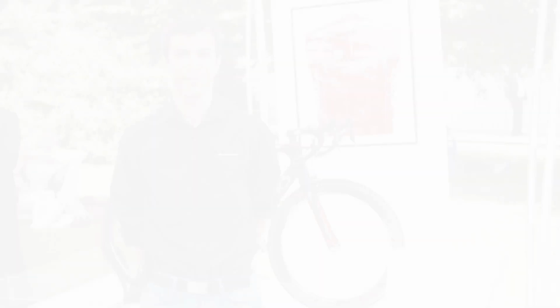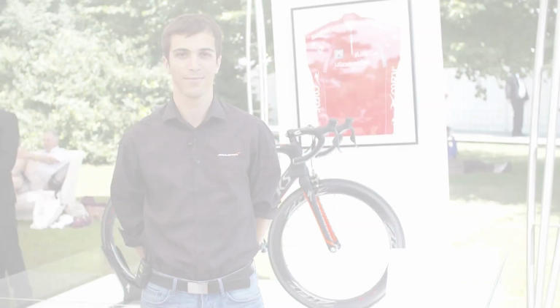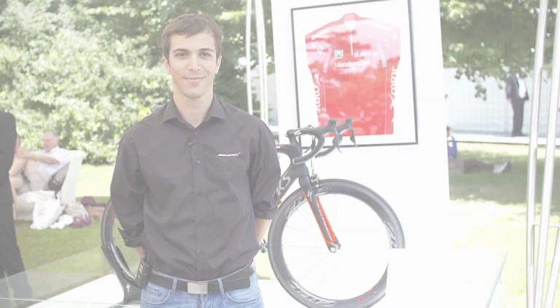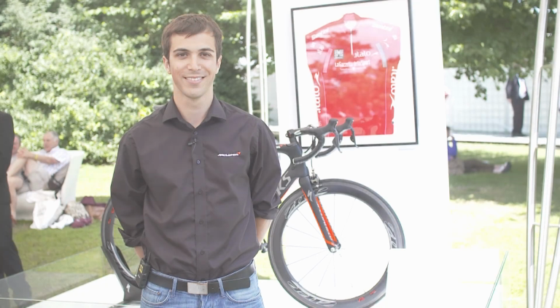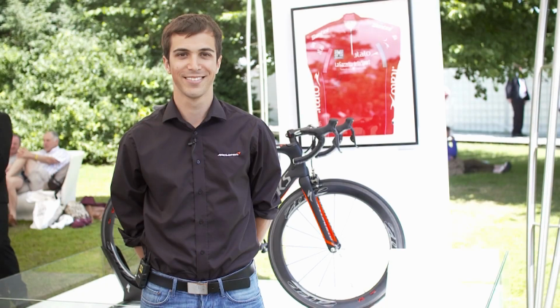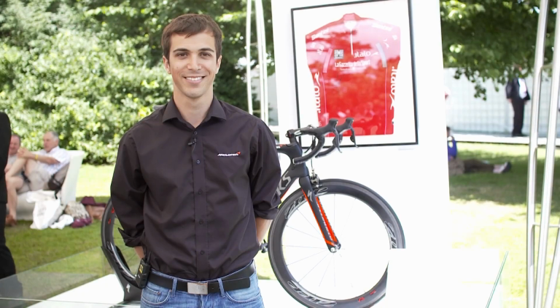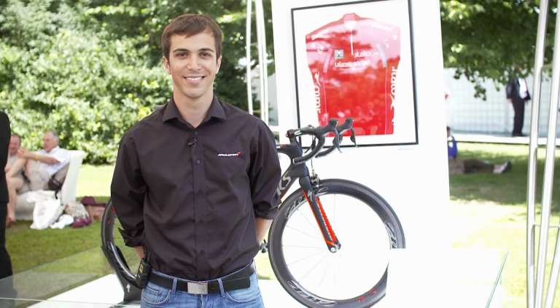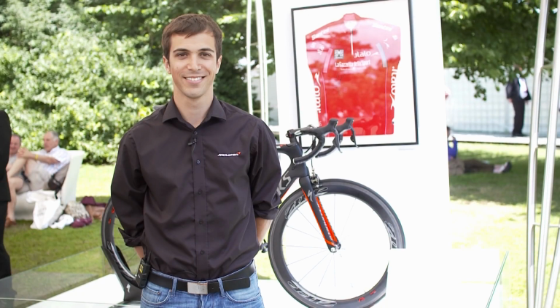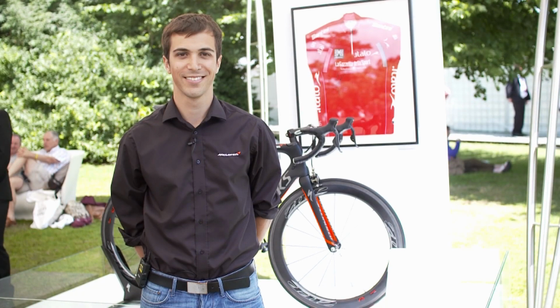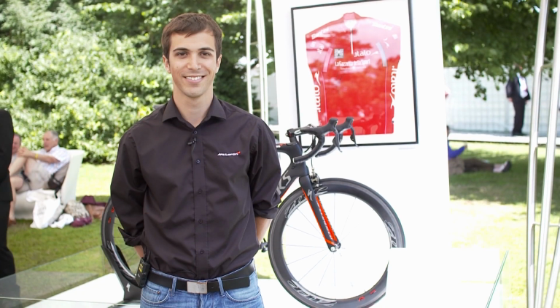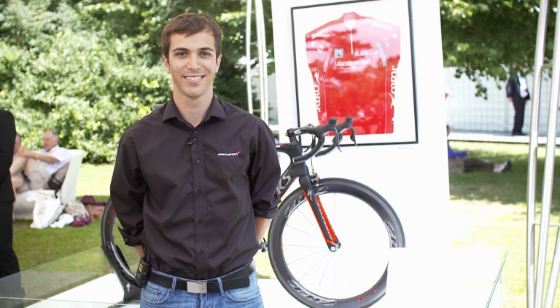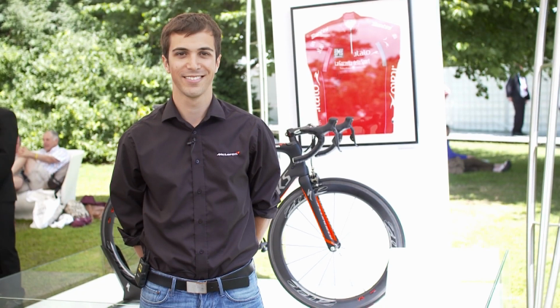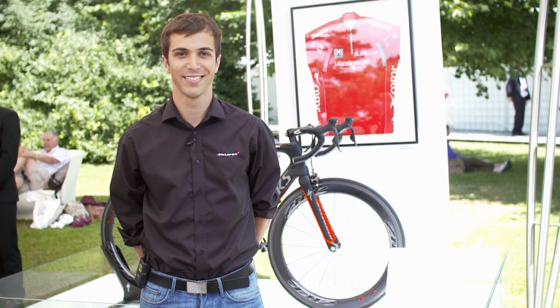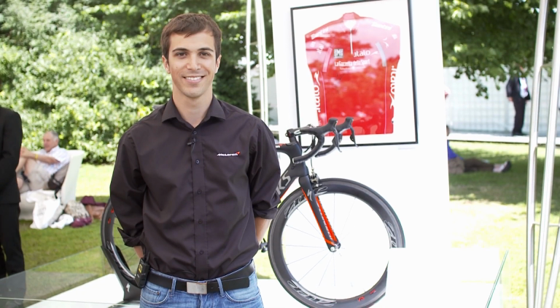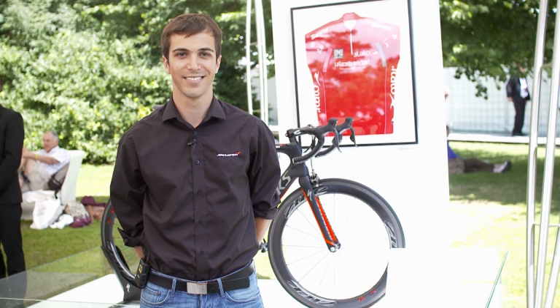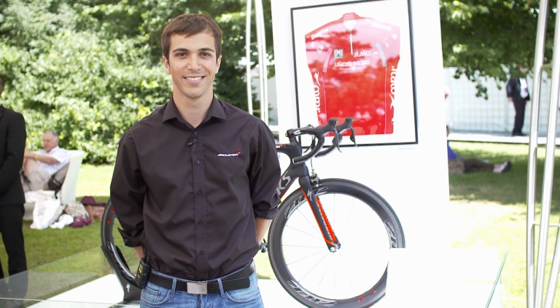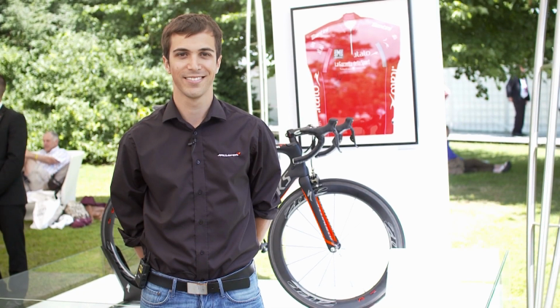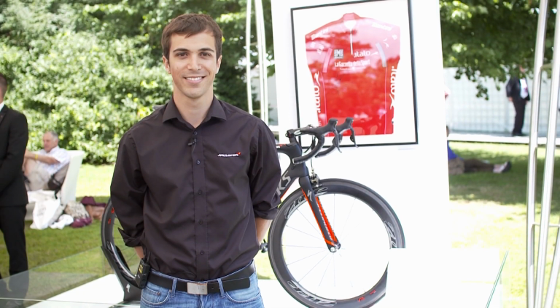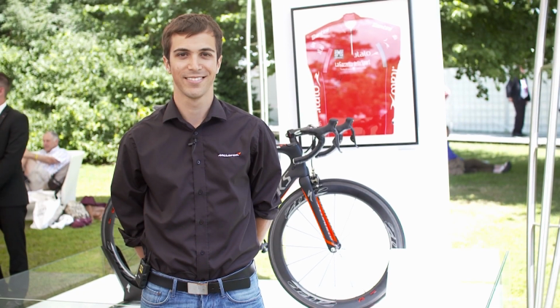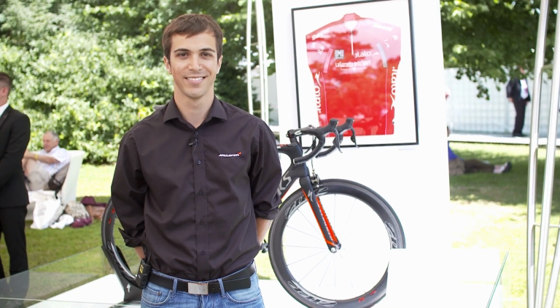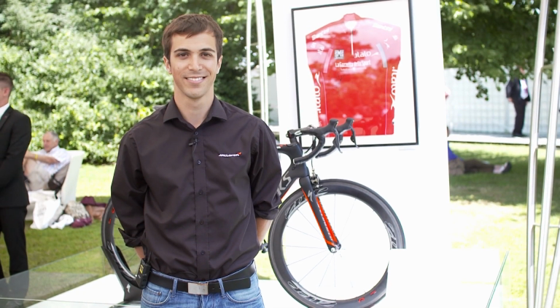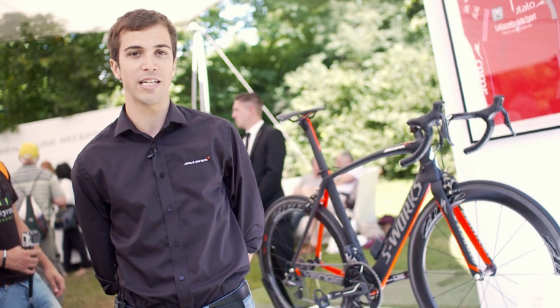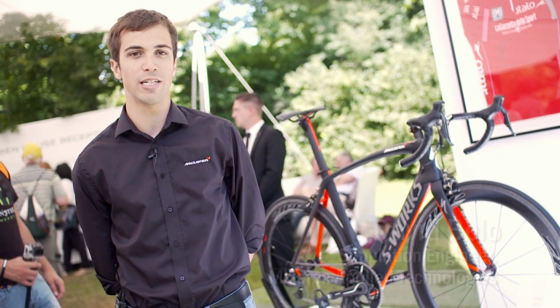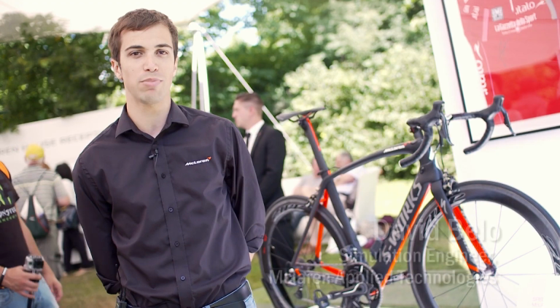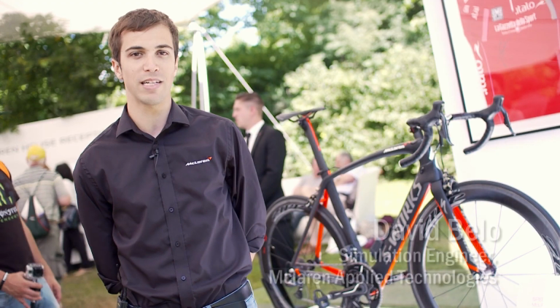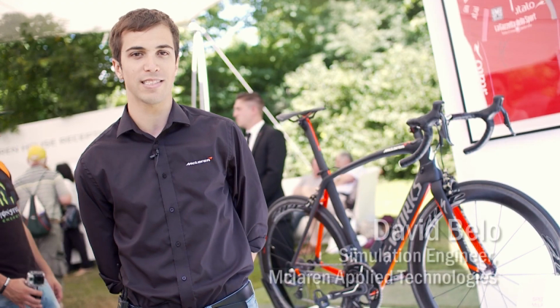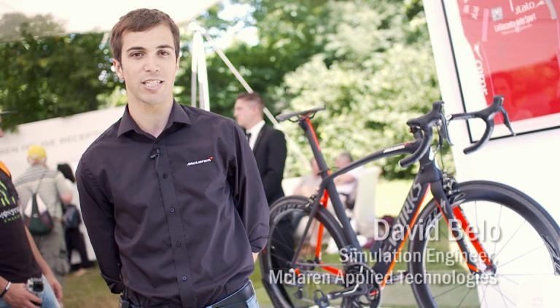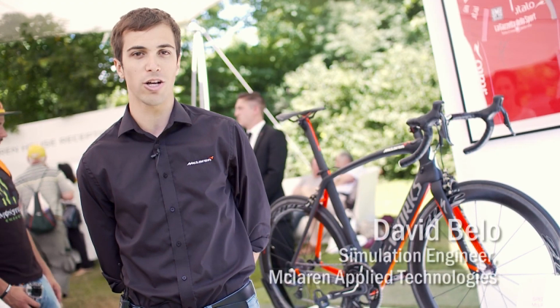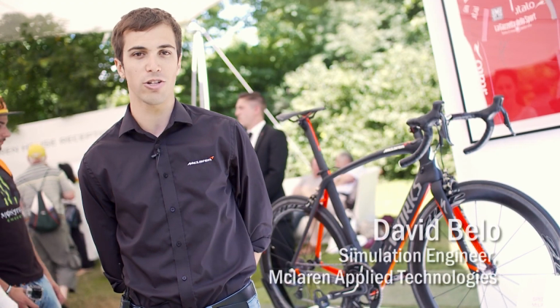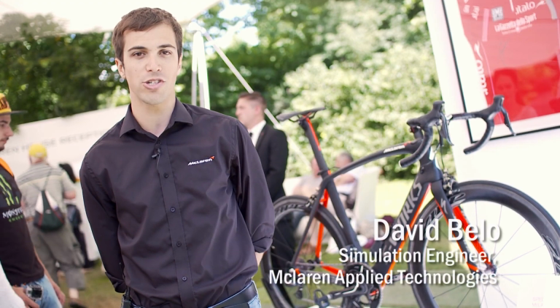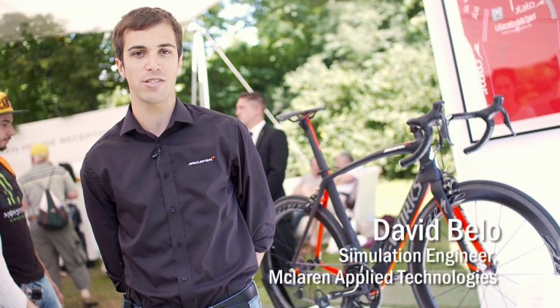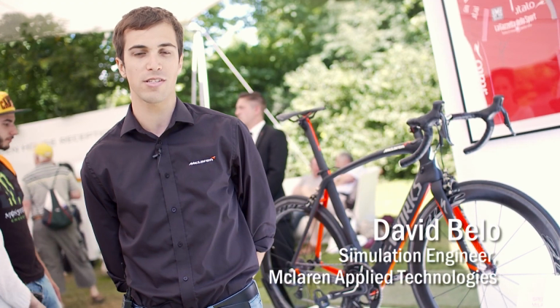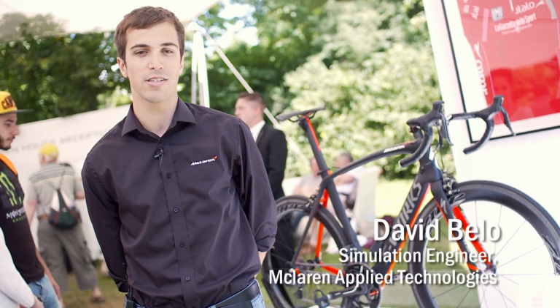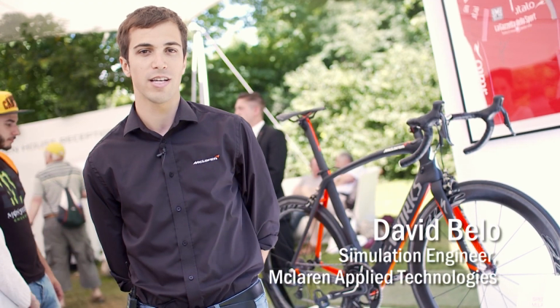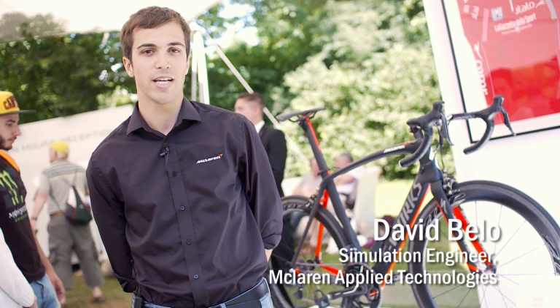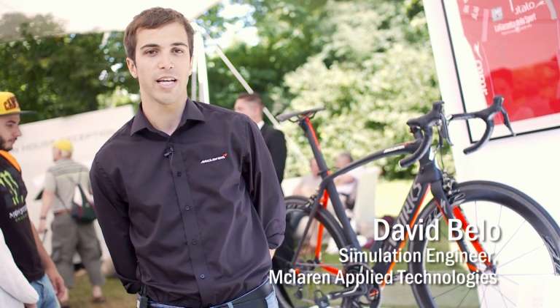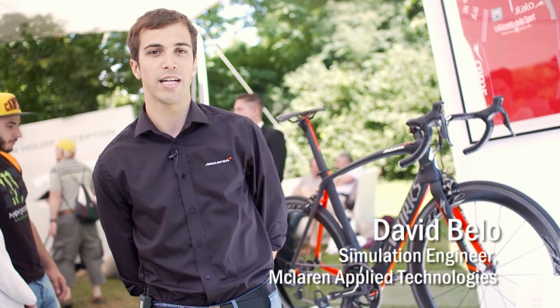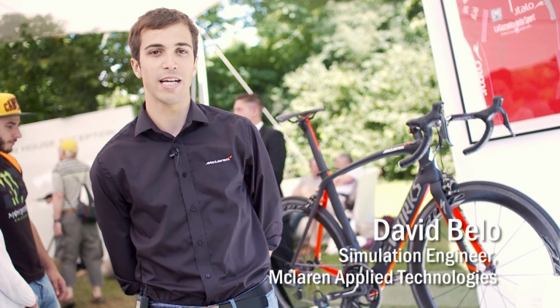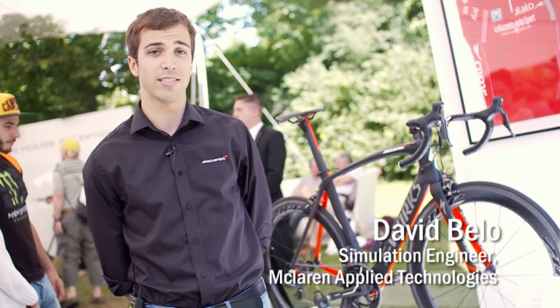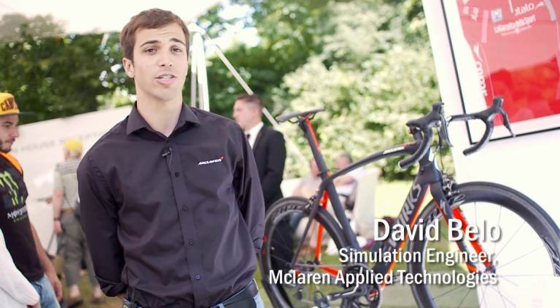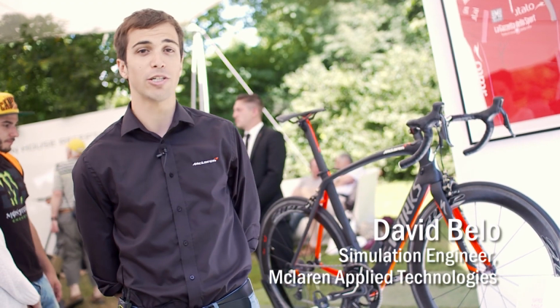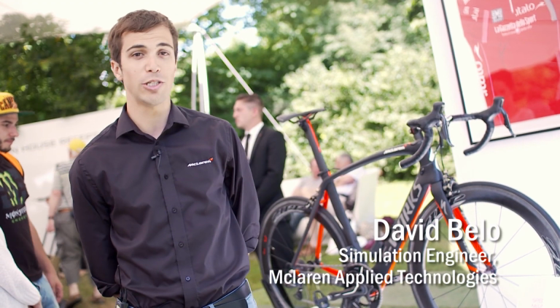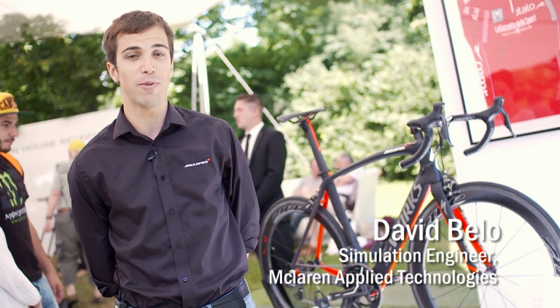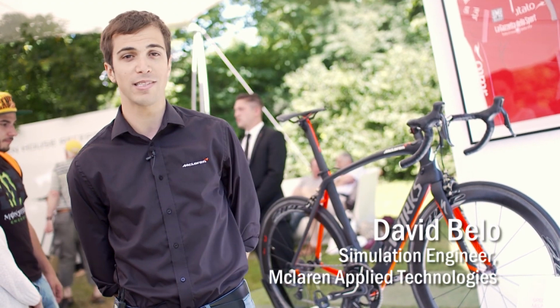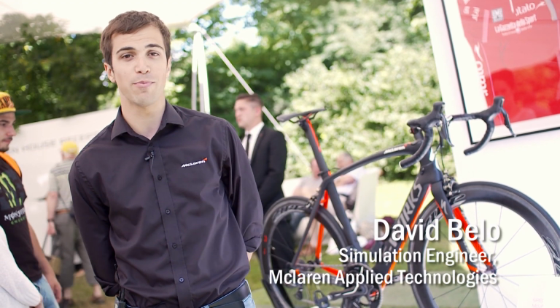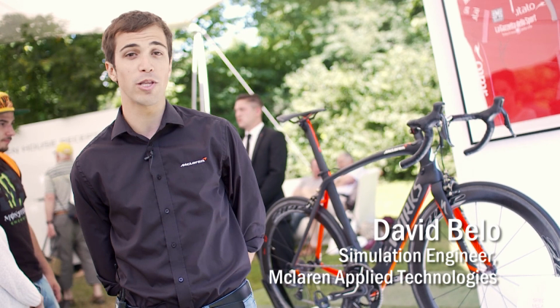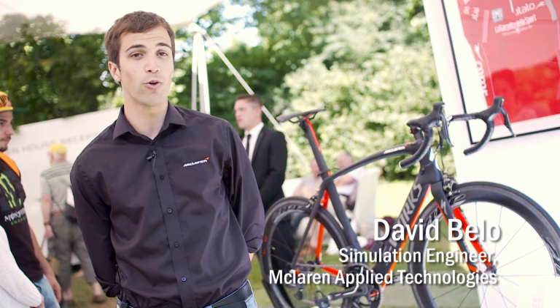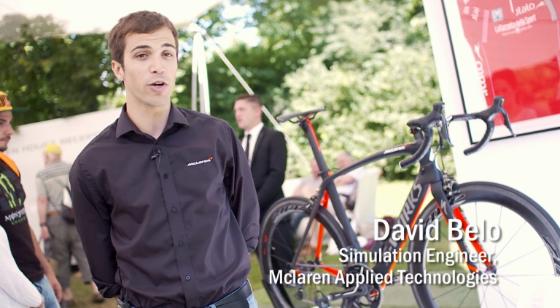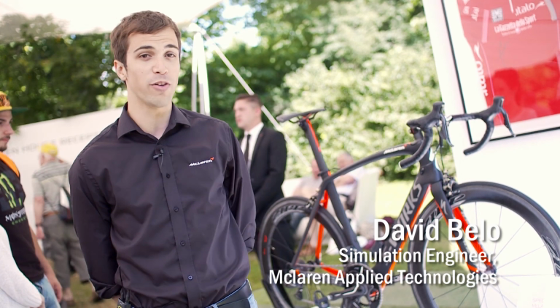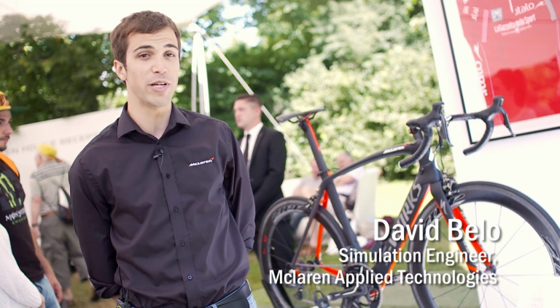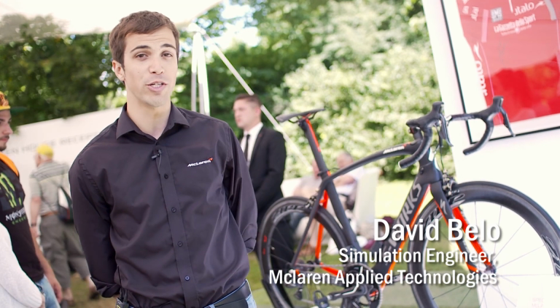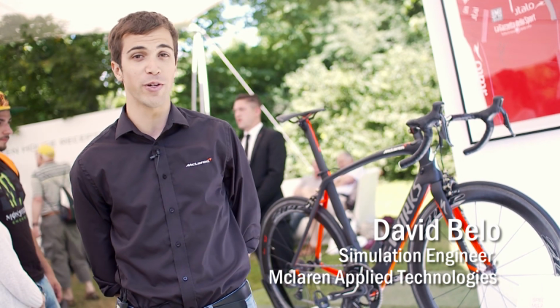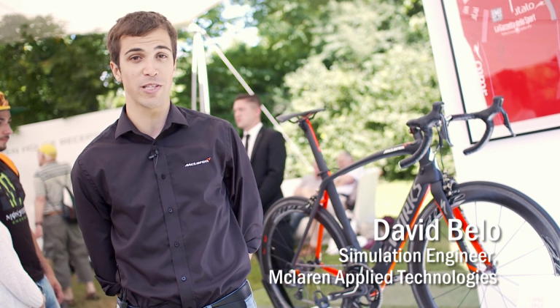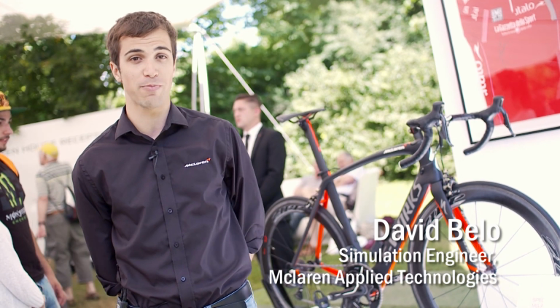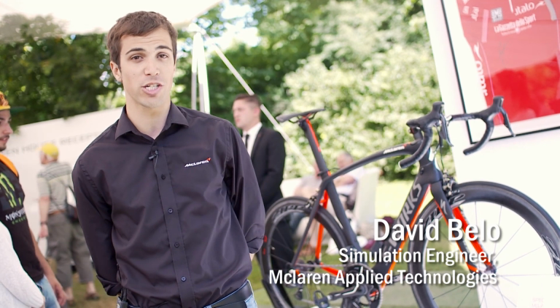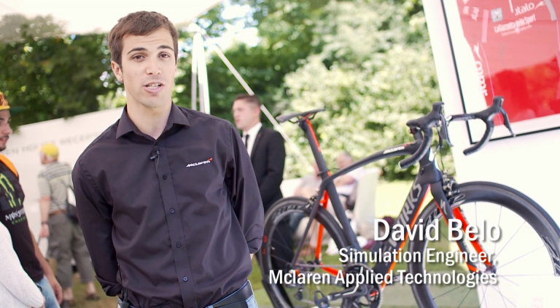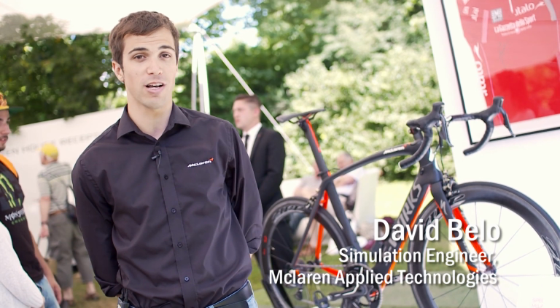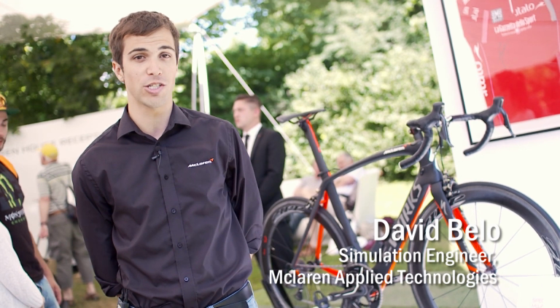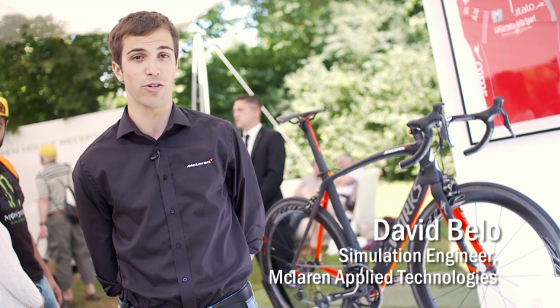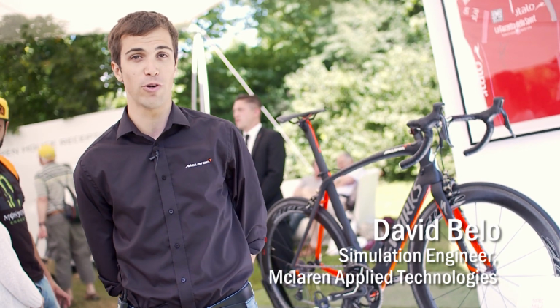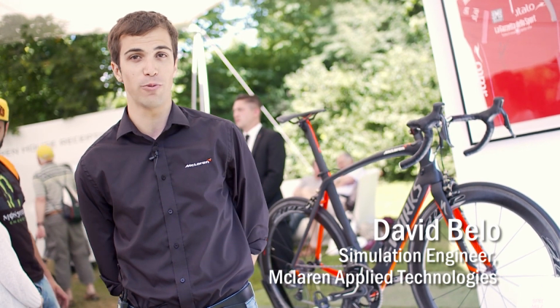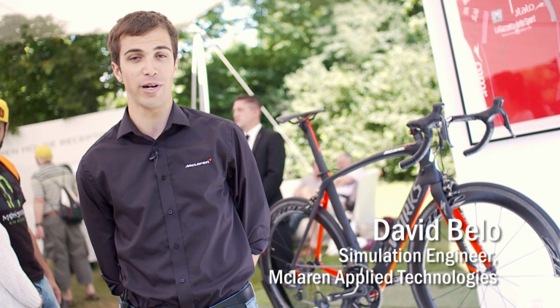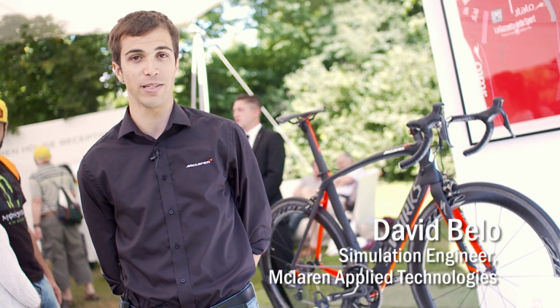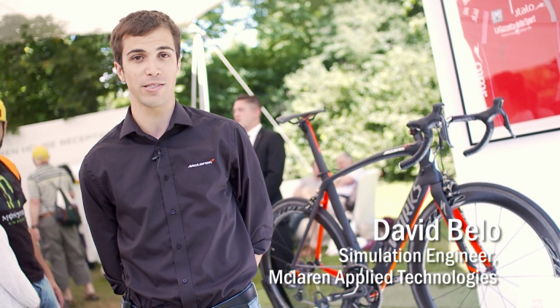Hi, my name is David Bellow. I'm a simulation engineer at McLaren Applied Technologies, and I'd like to talk to you about some of the work we've been doing with Specialized on road bikes.